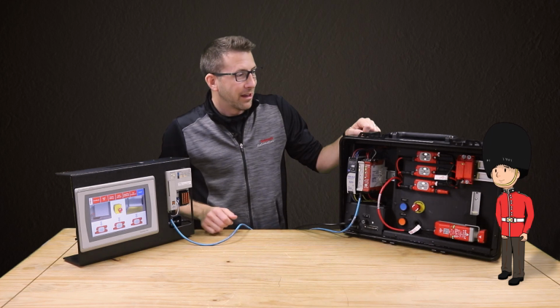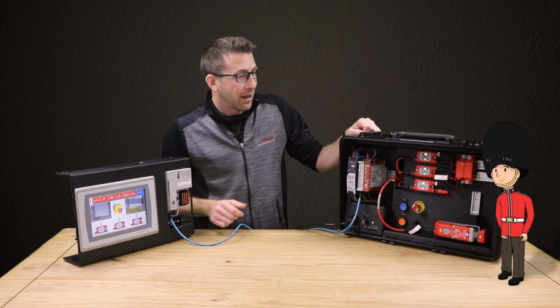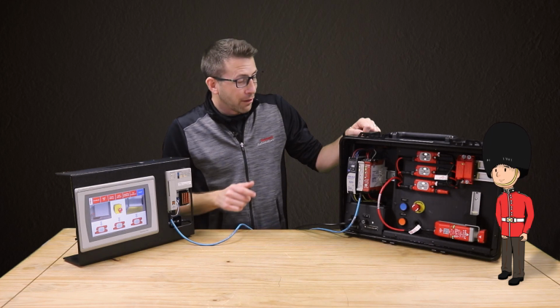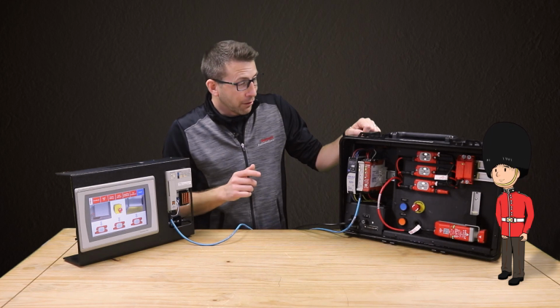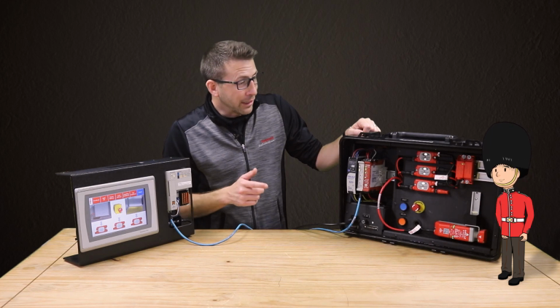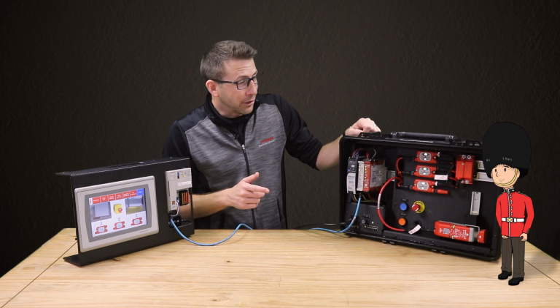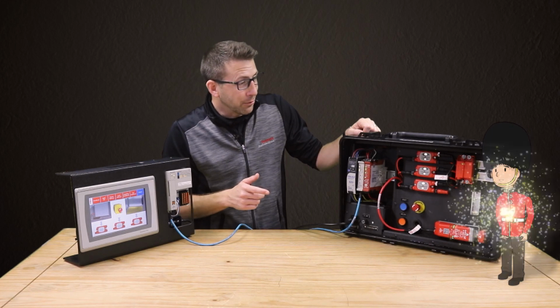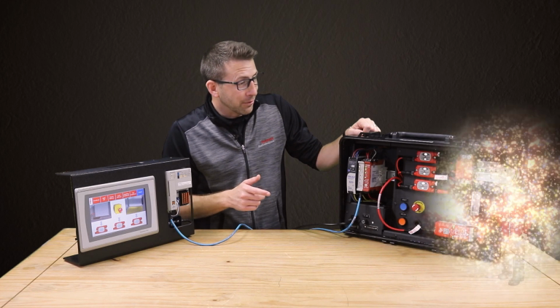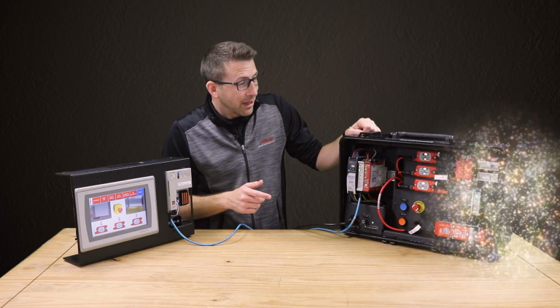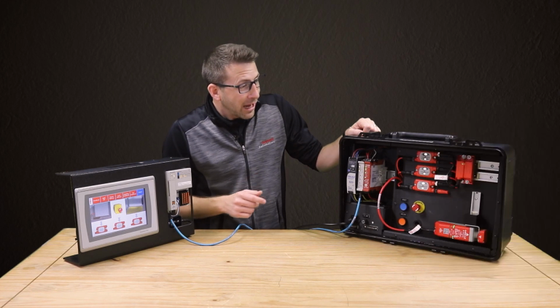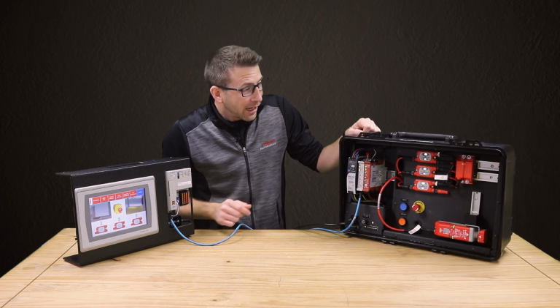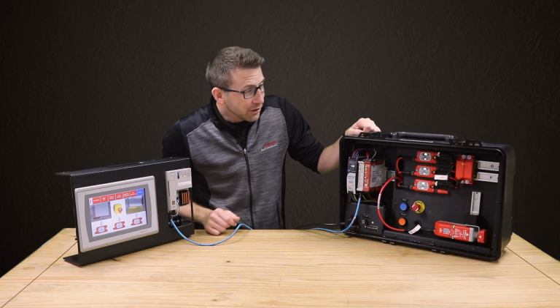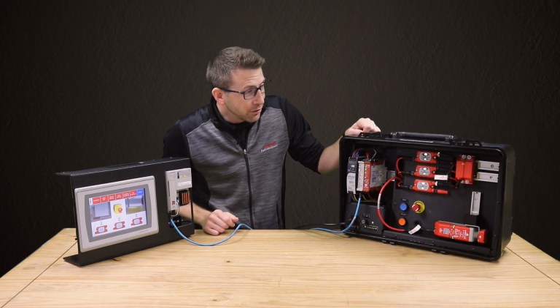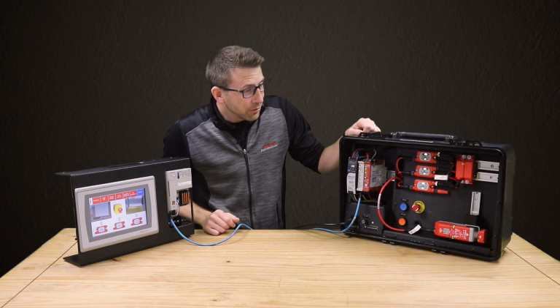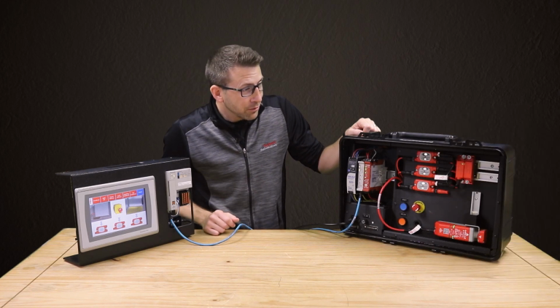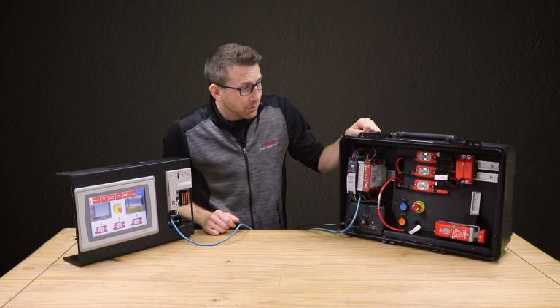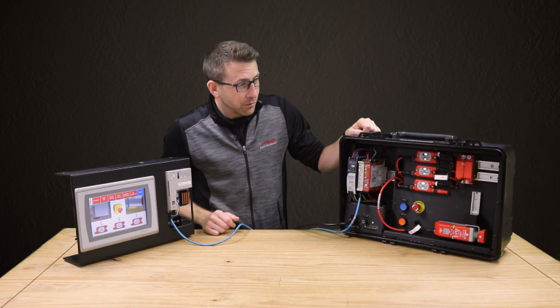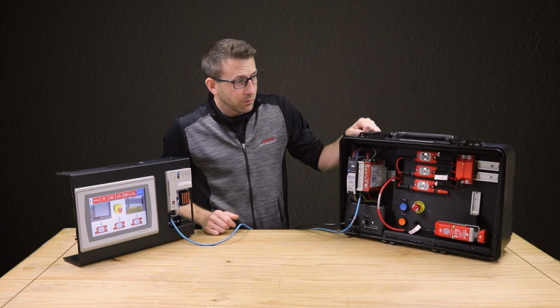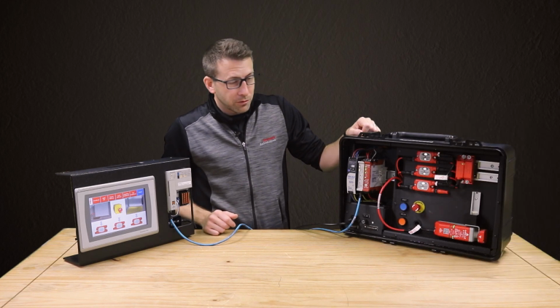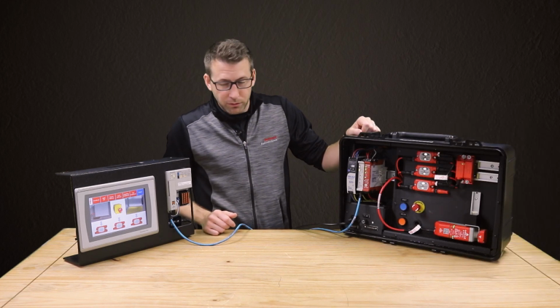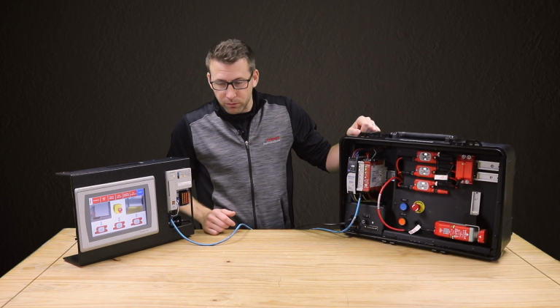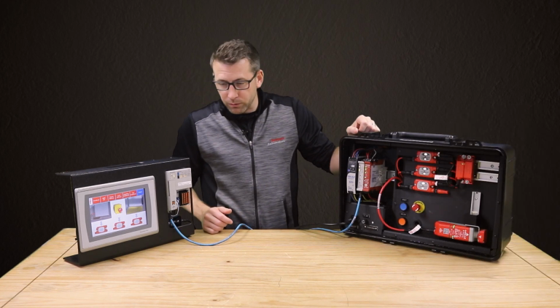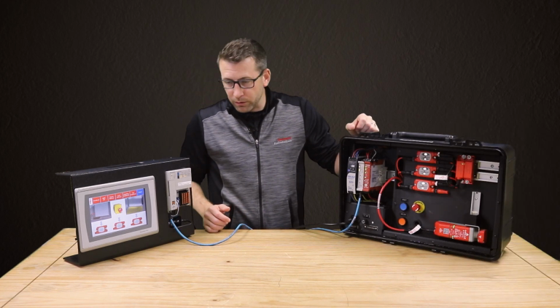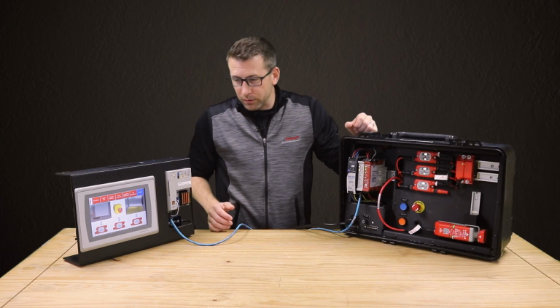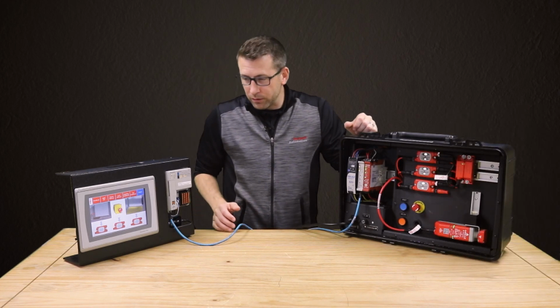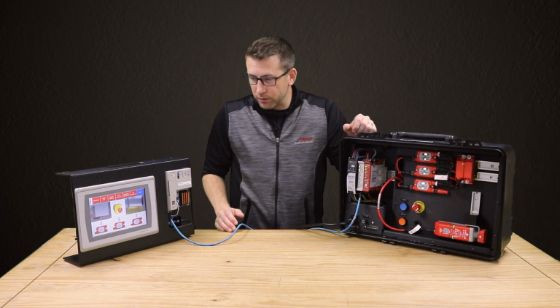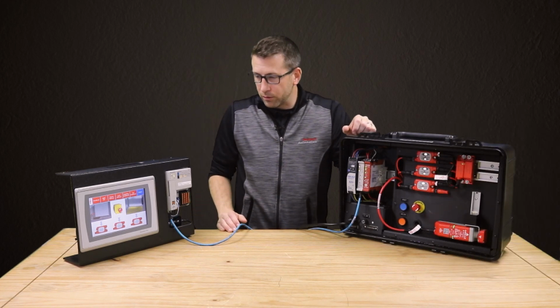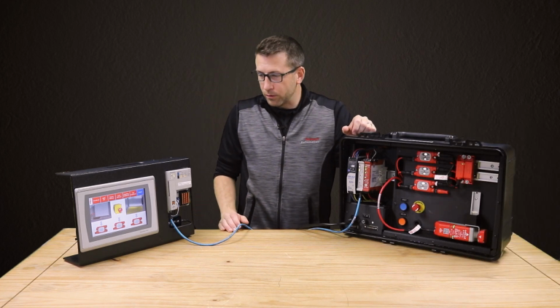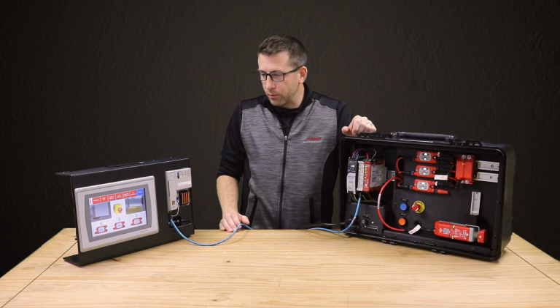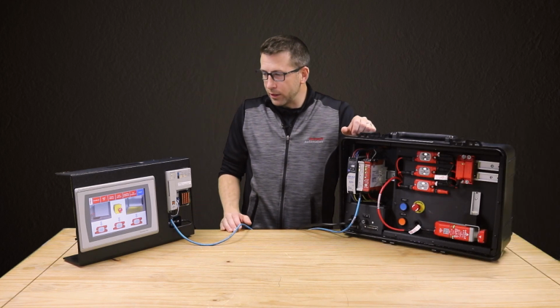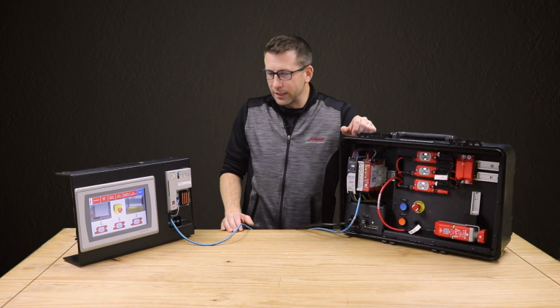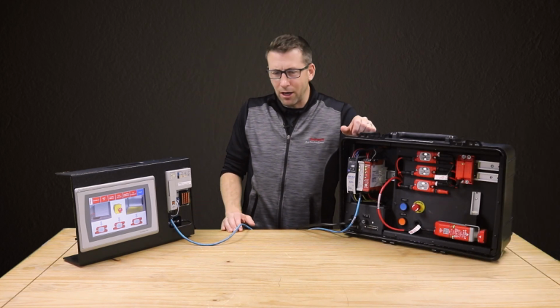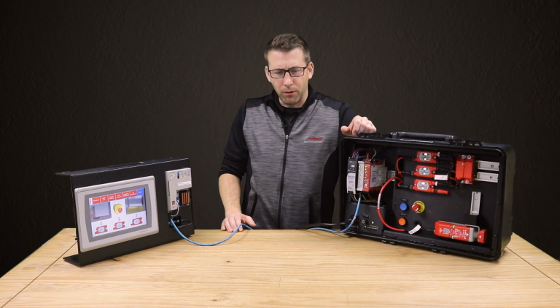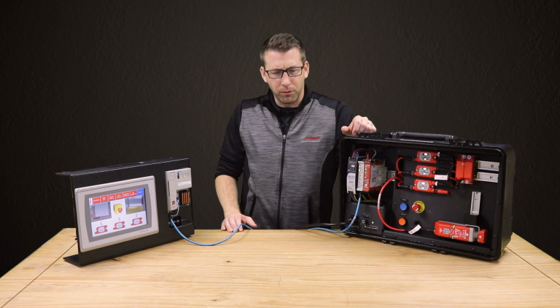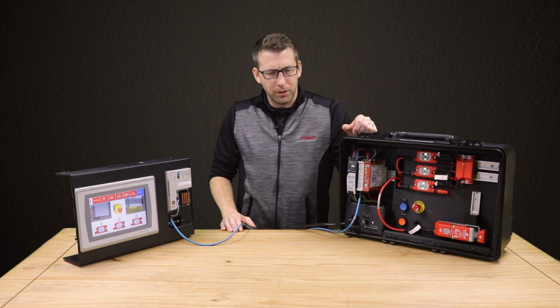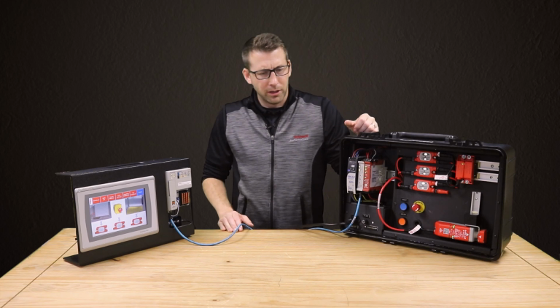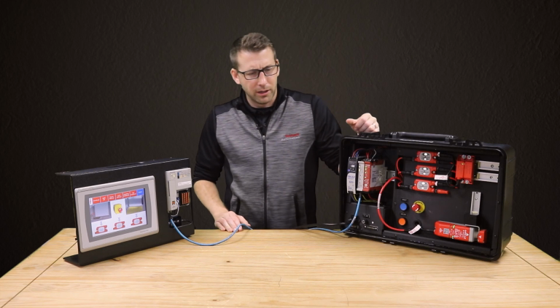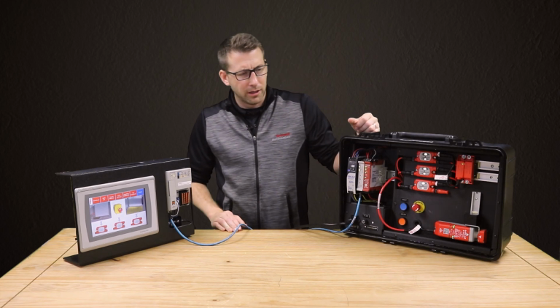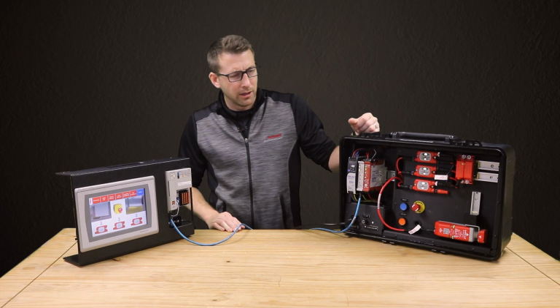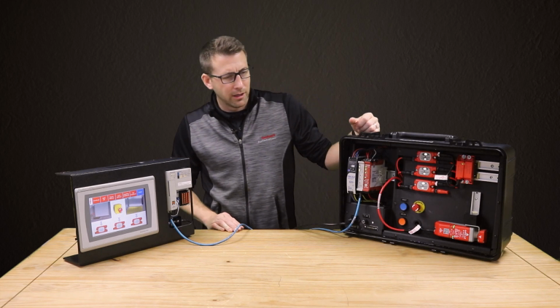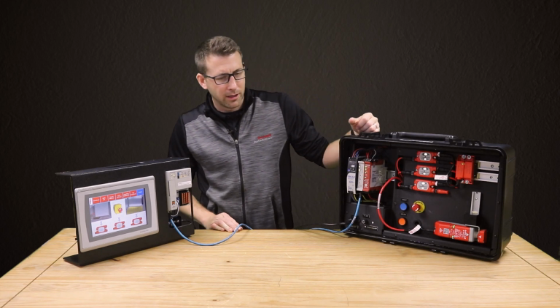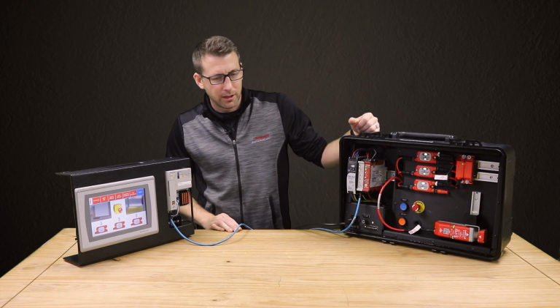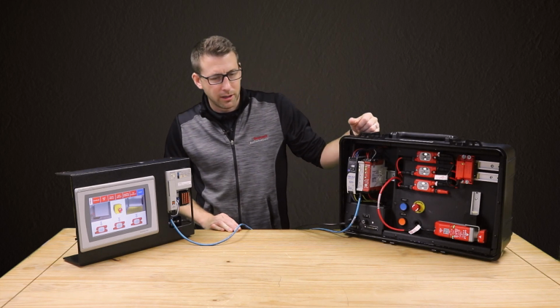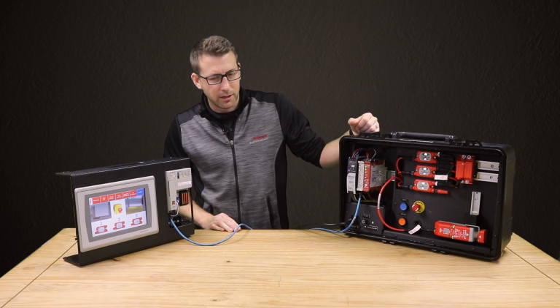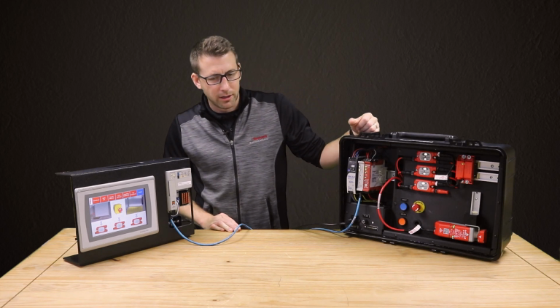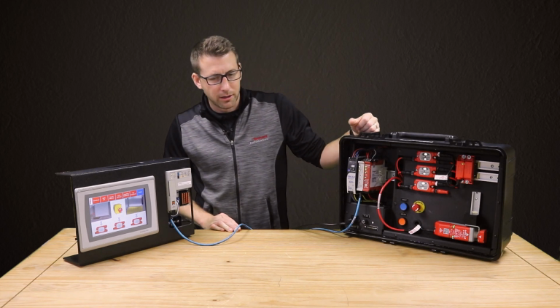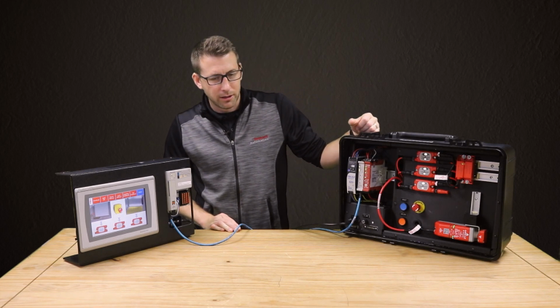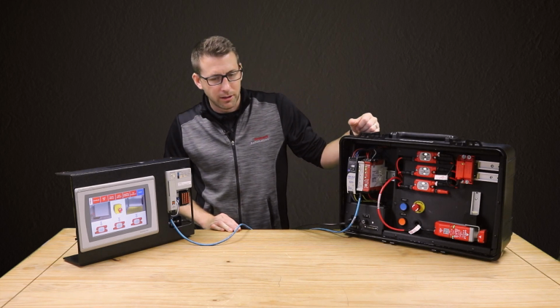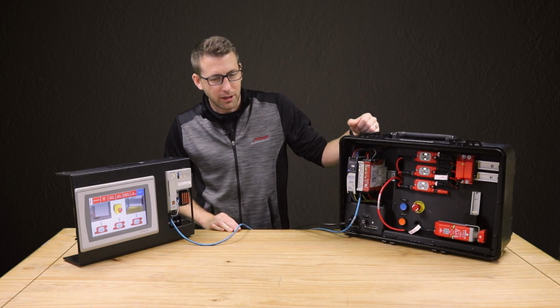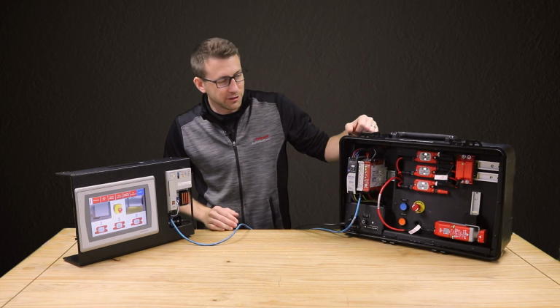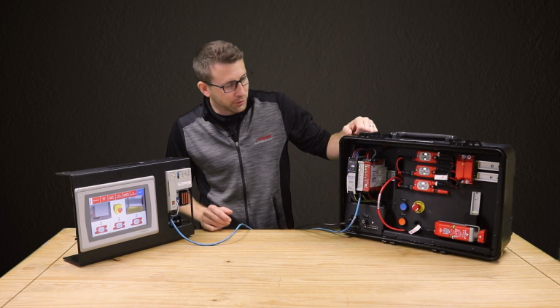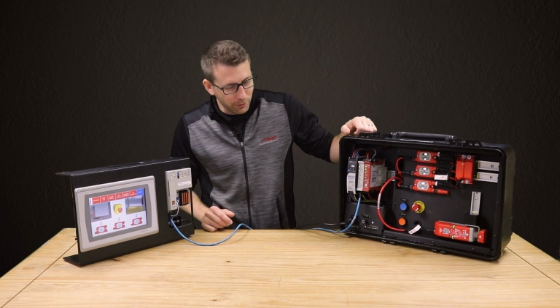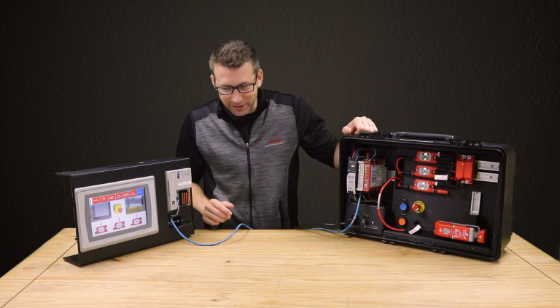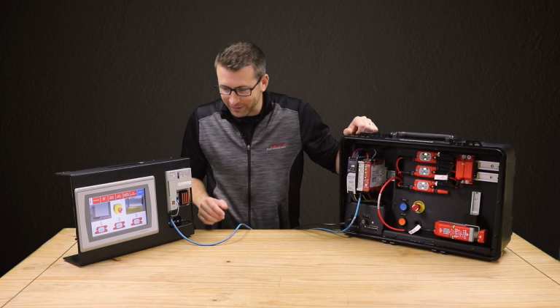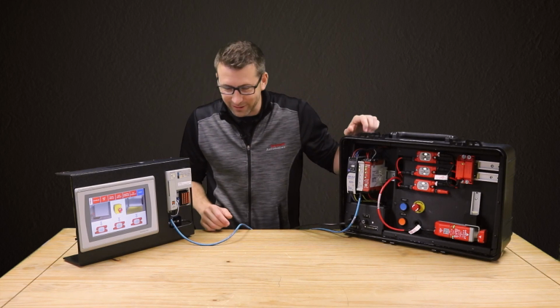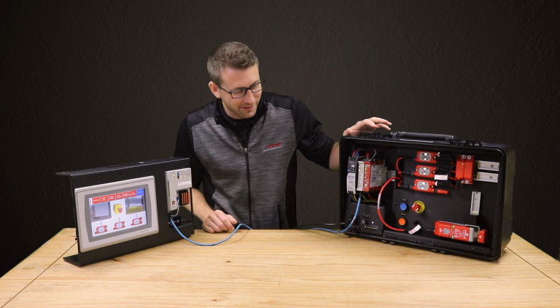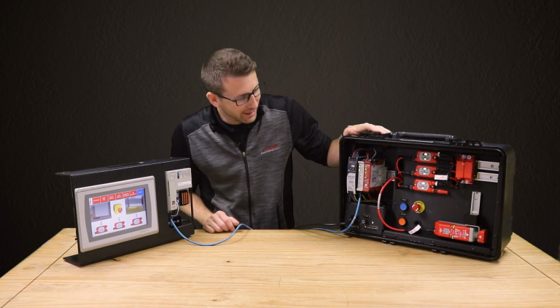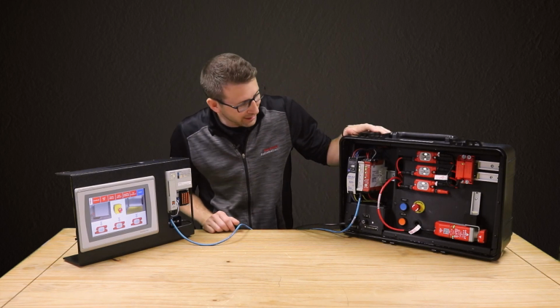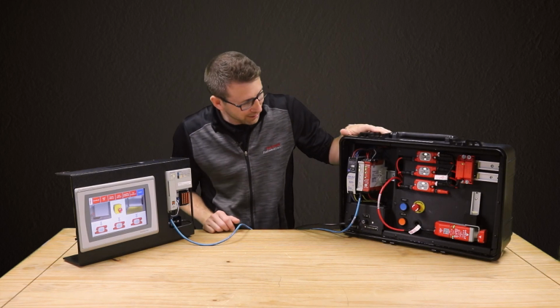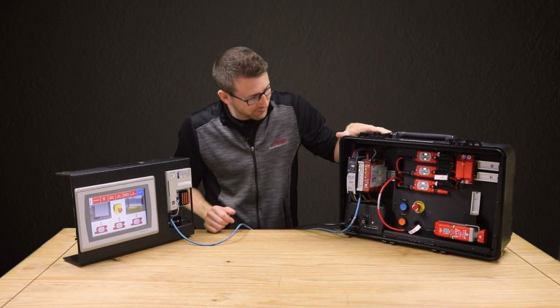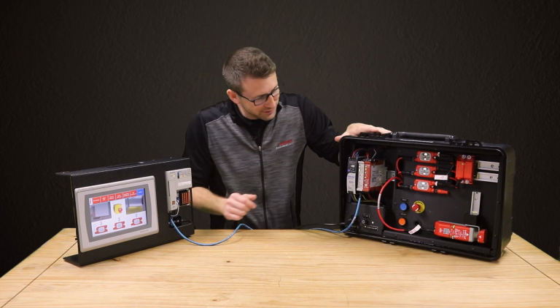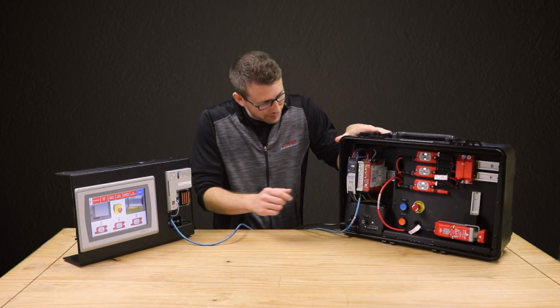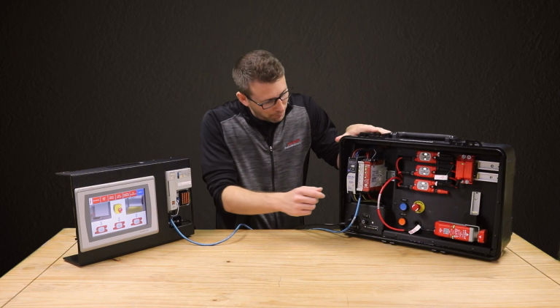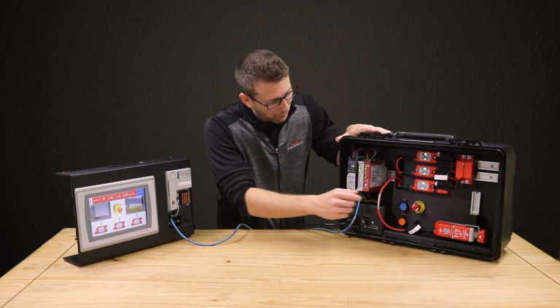Thank you. Where'd he go? How sweet — he left his demo!